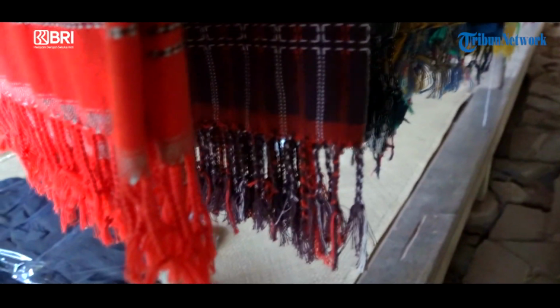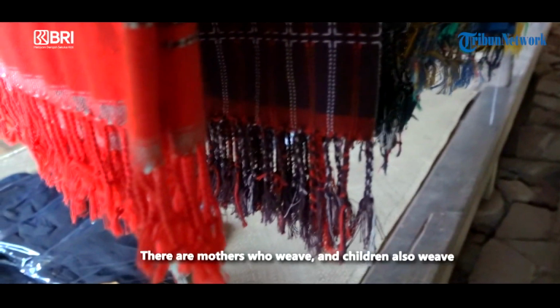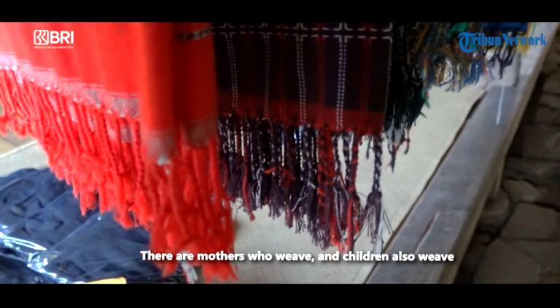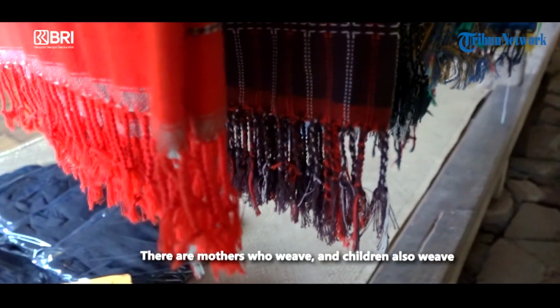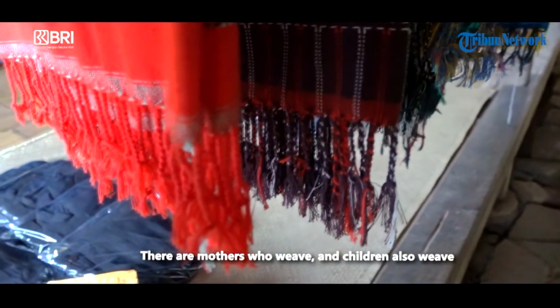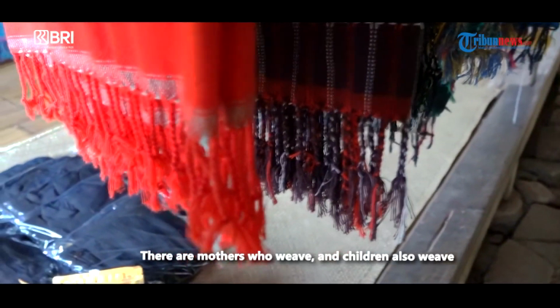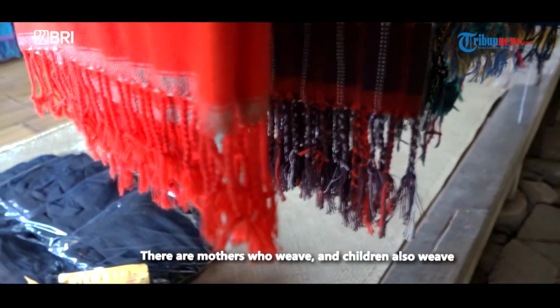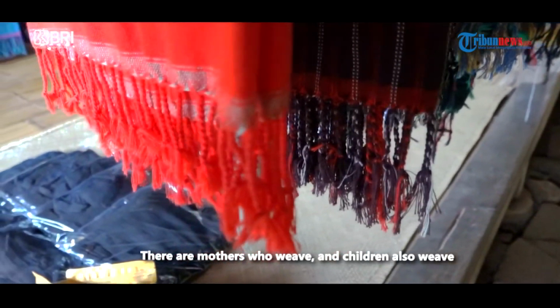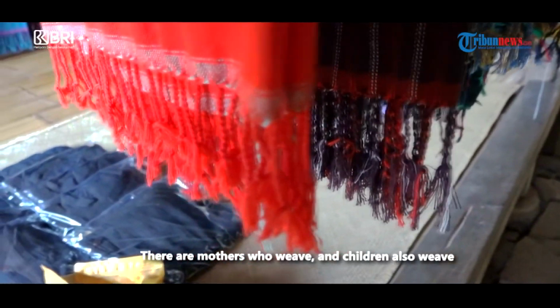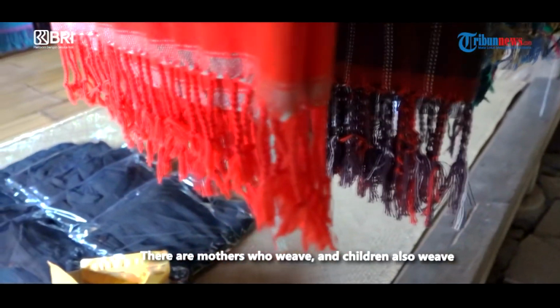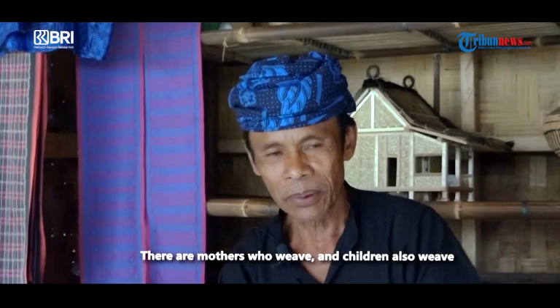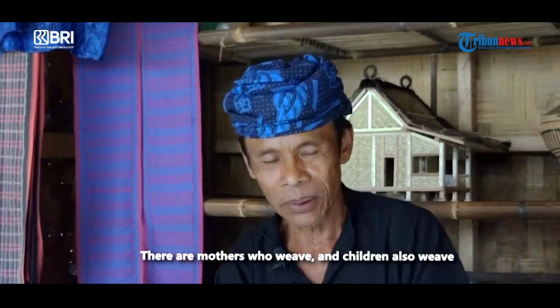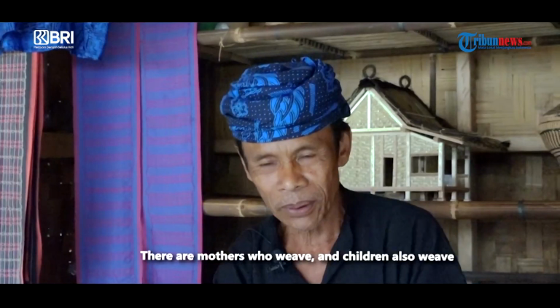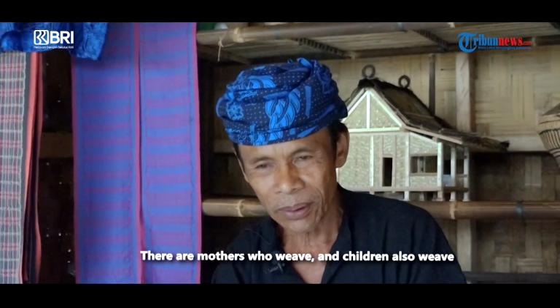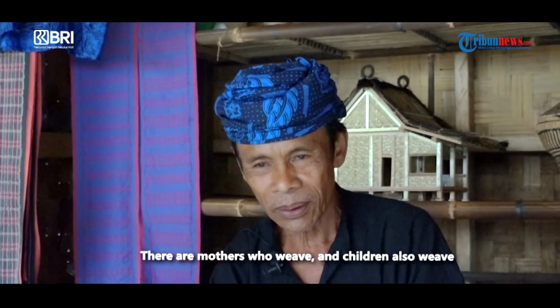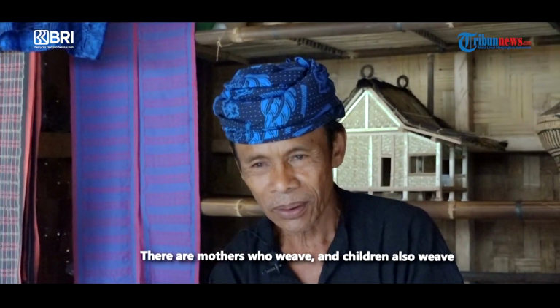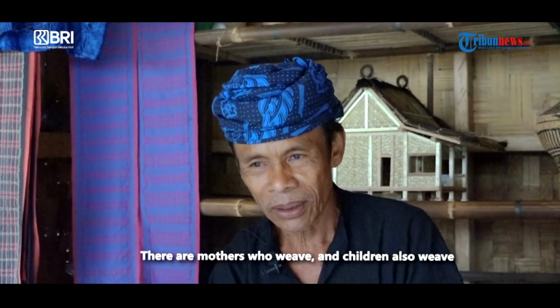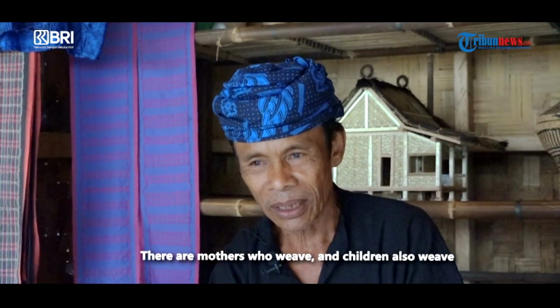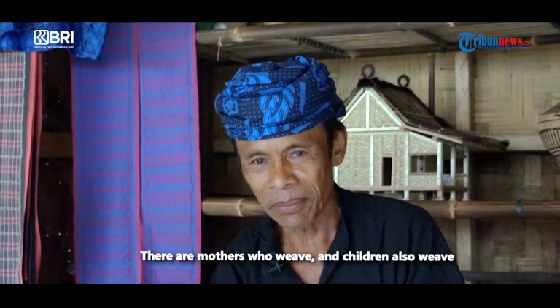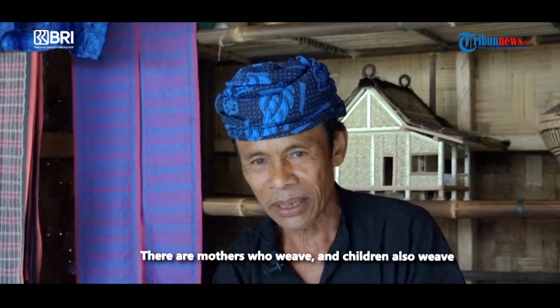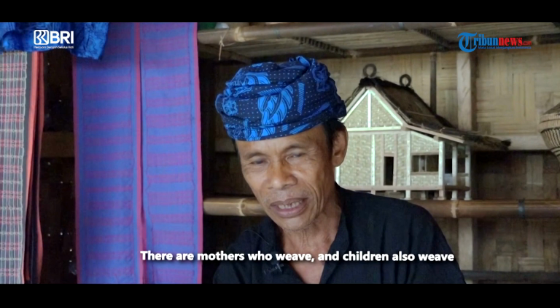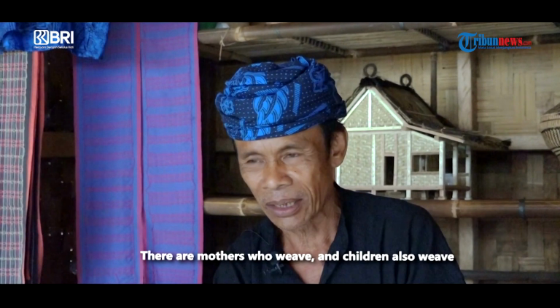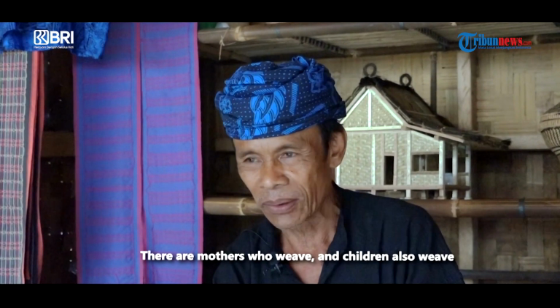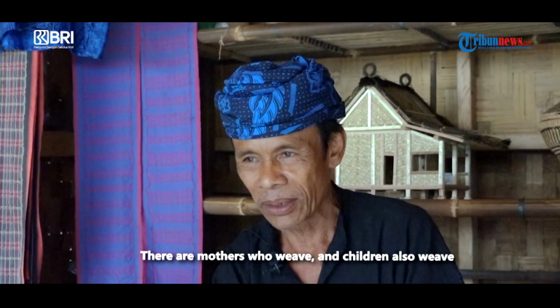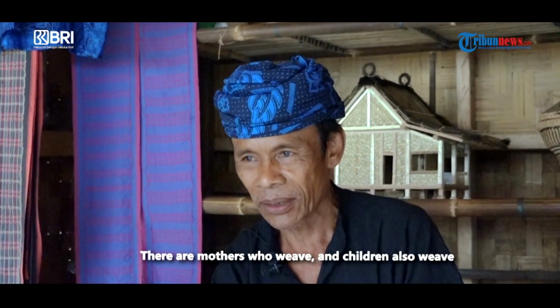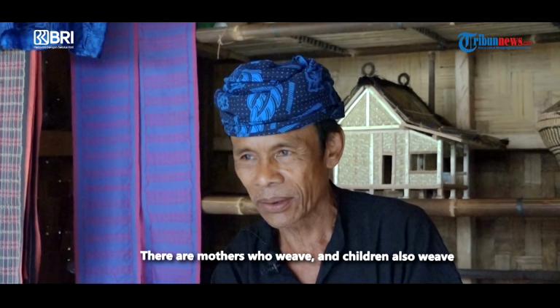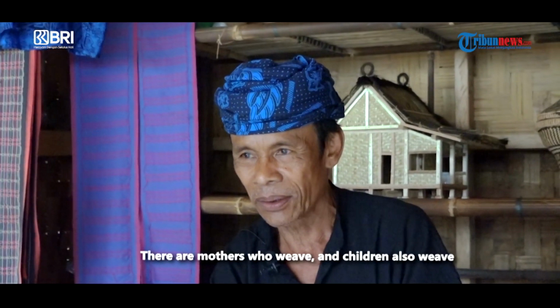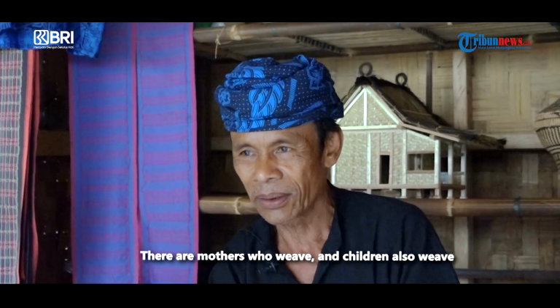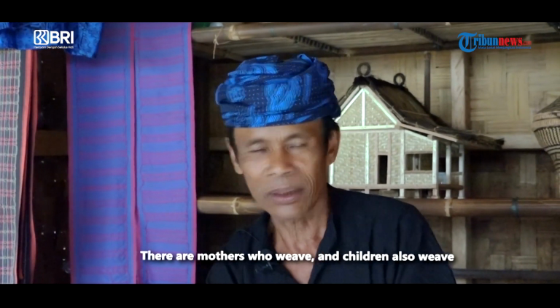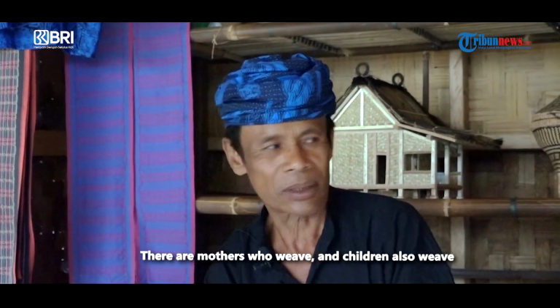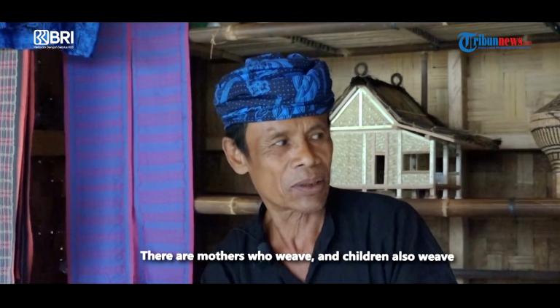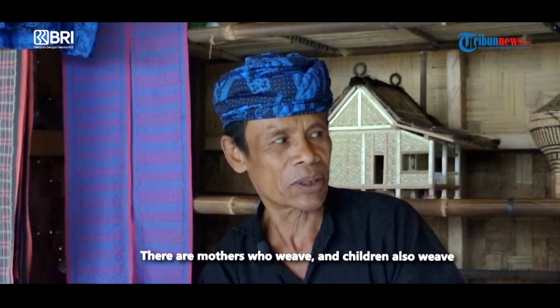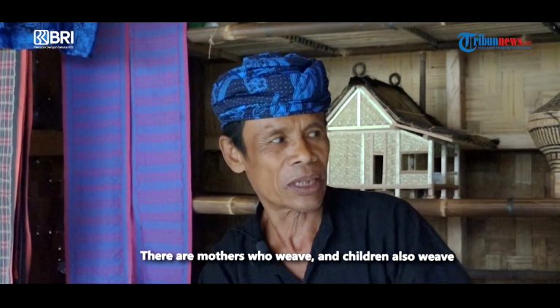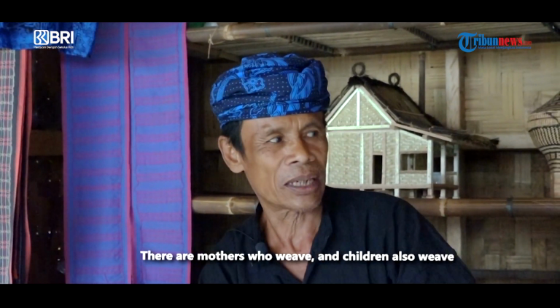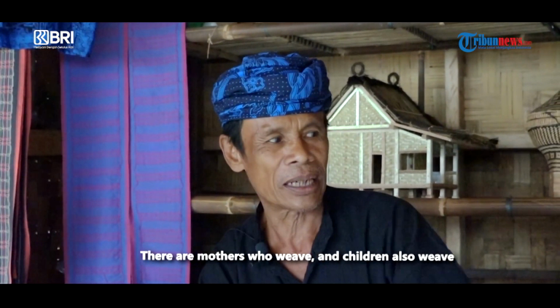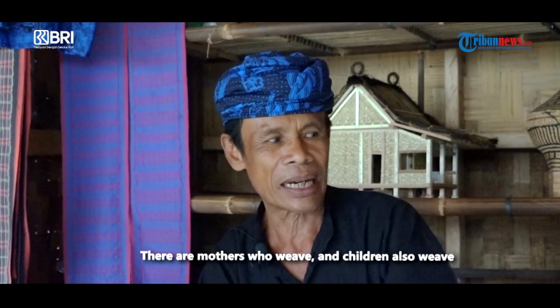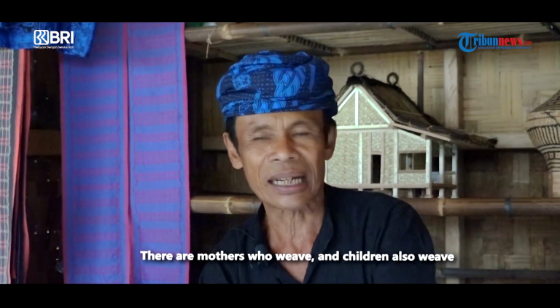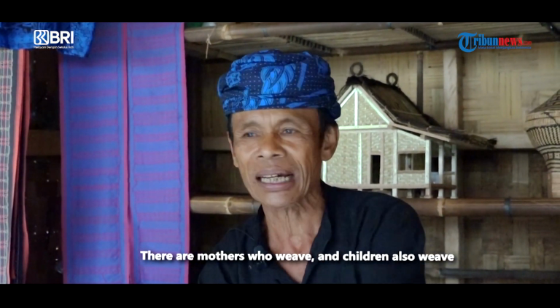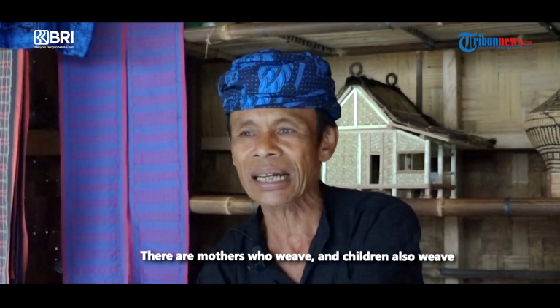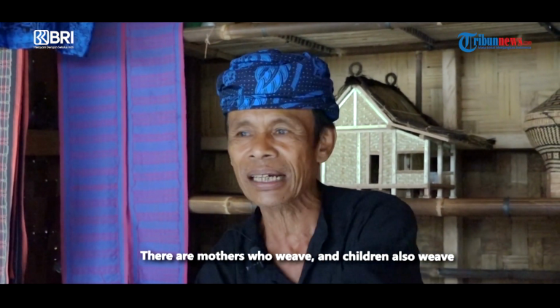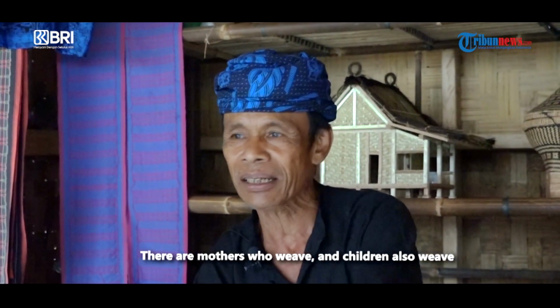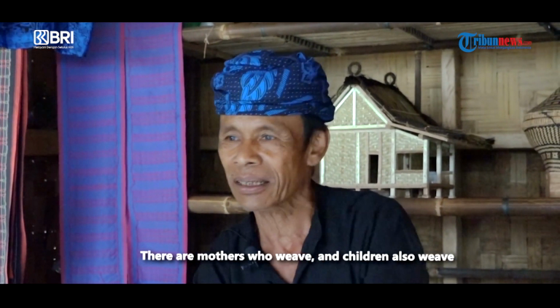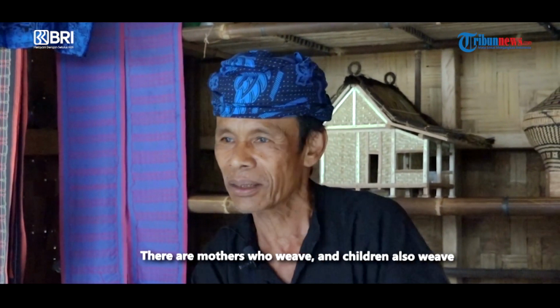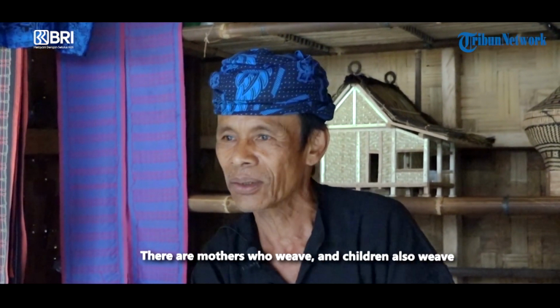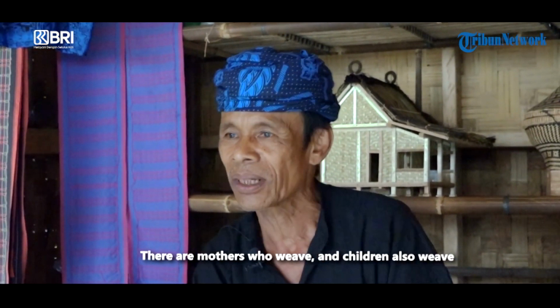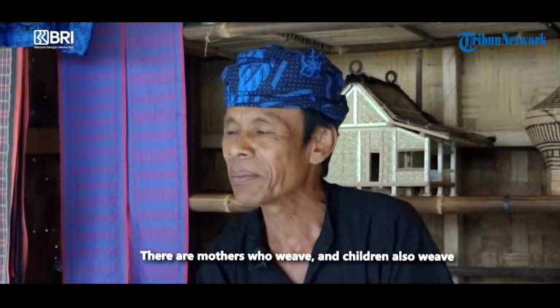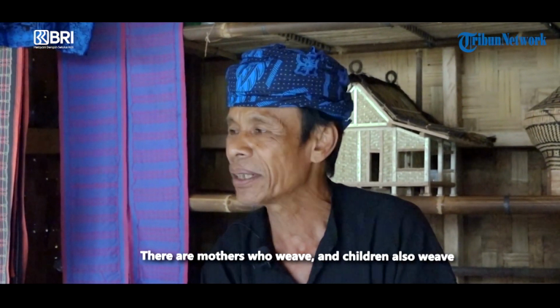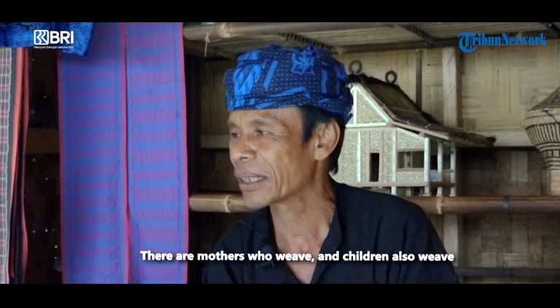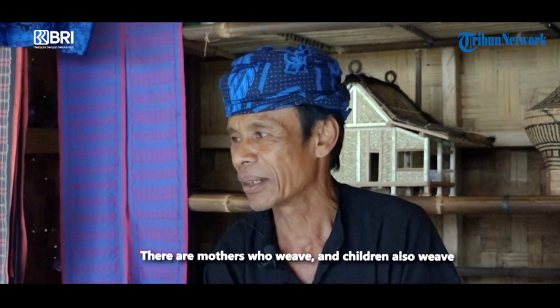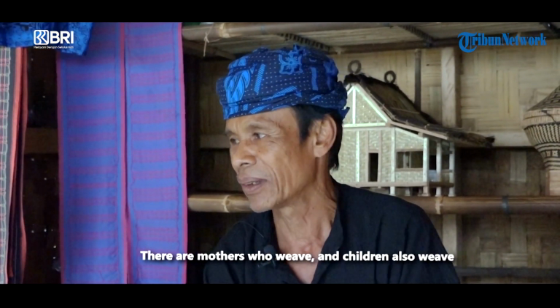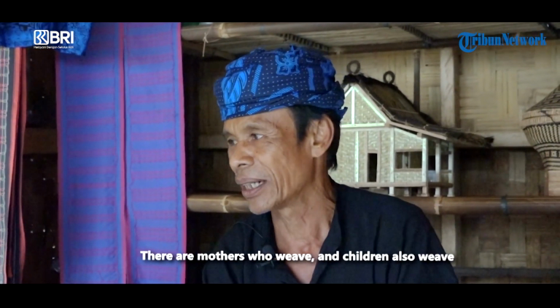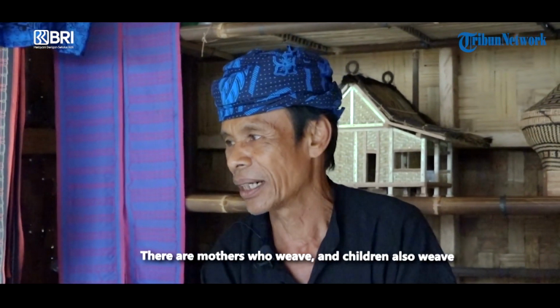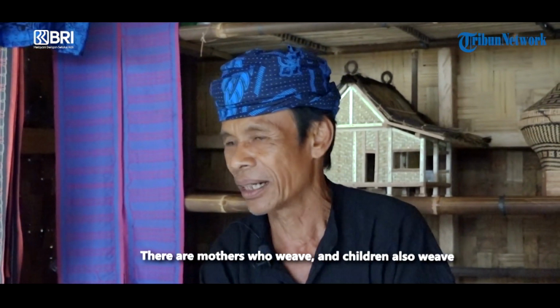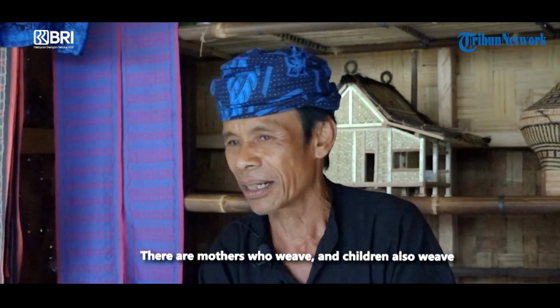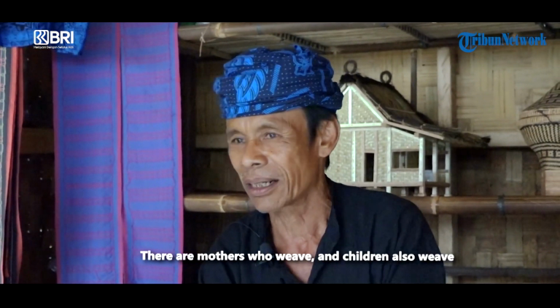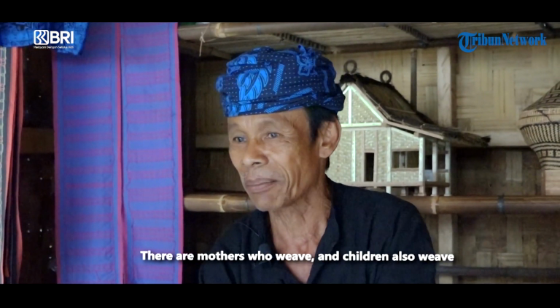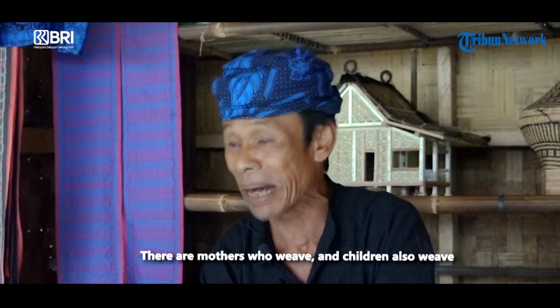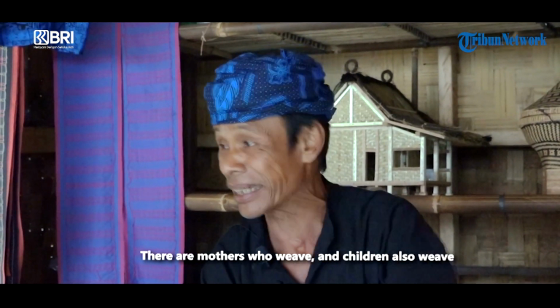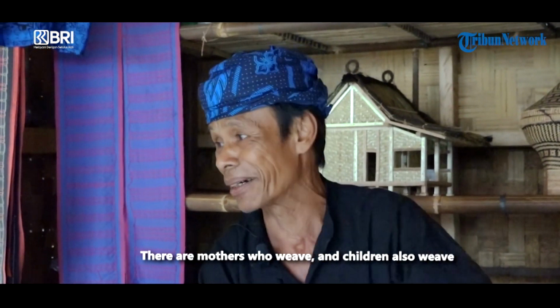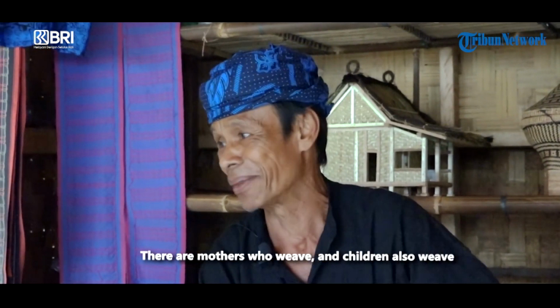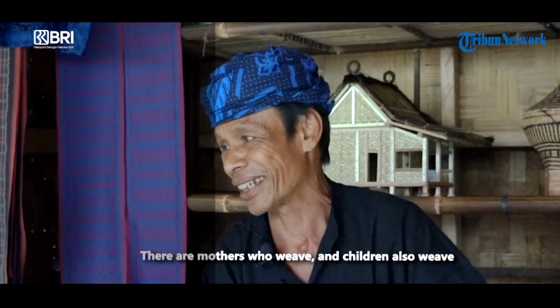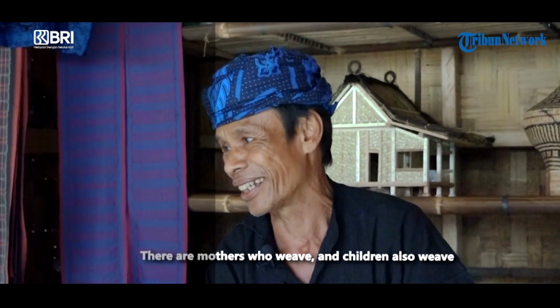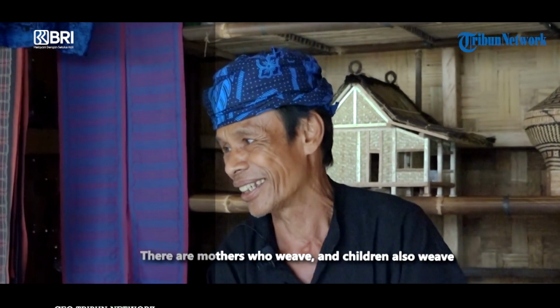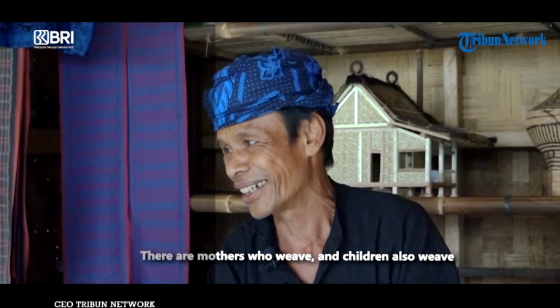Ibu-ibu yang bisa nenun, dan anak-anak juga bisa — sudah remaja misalnya.